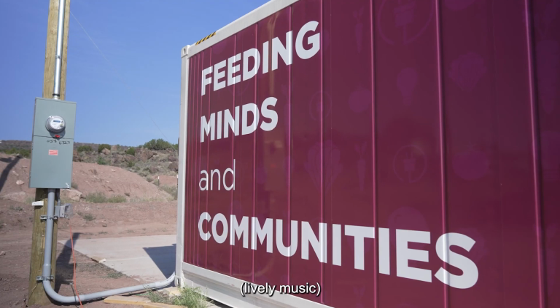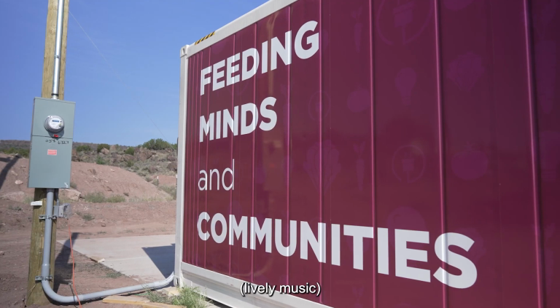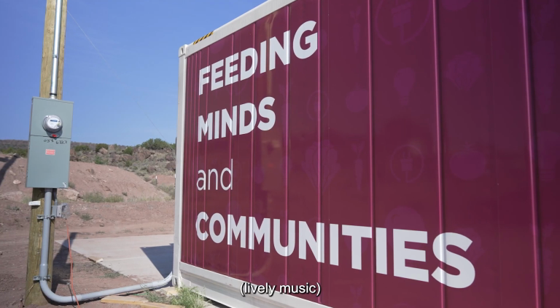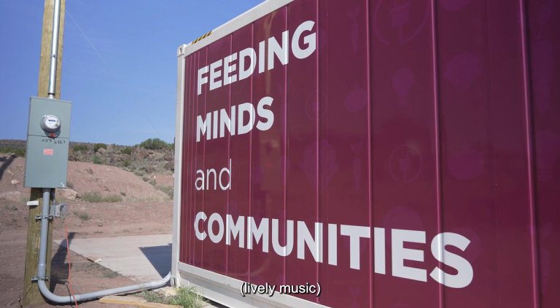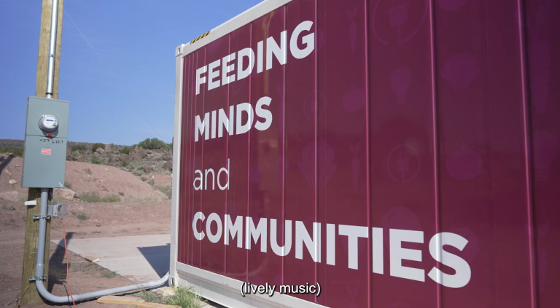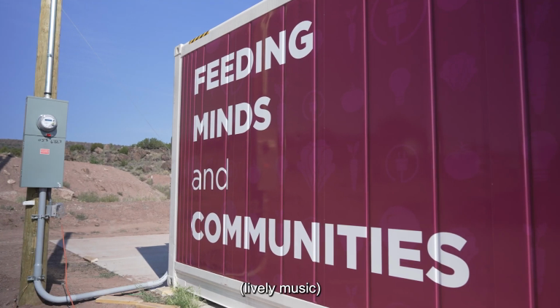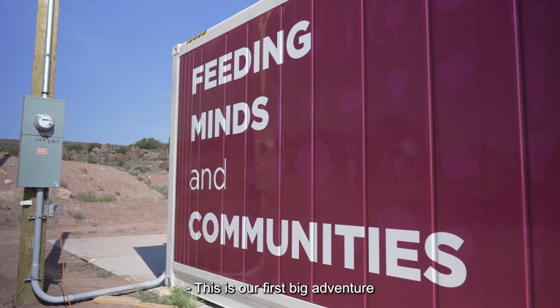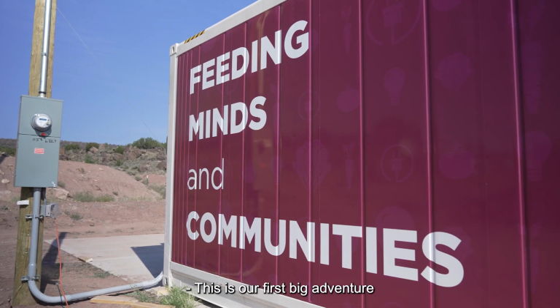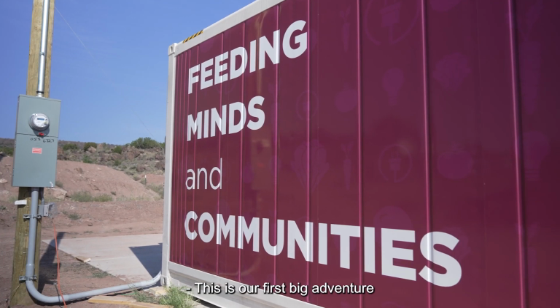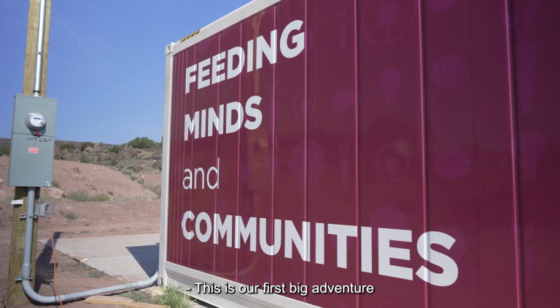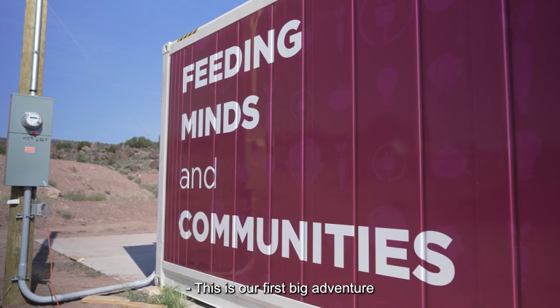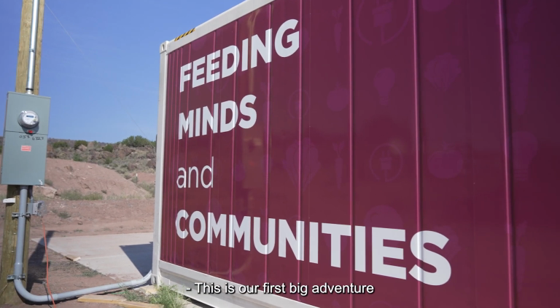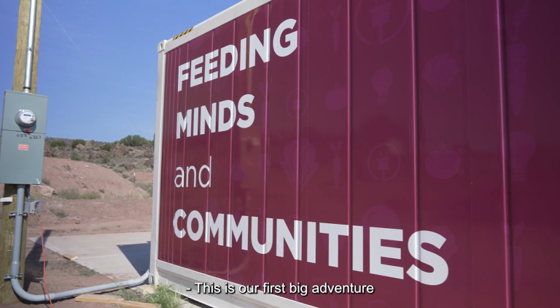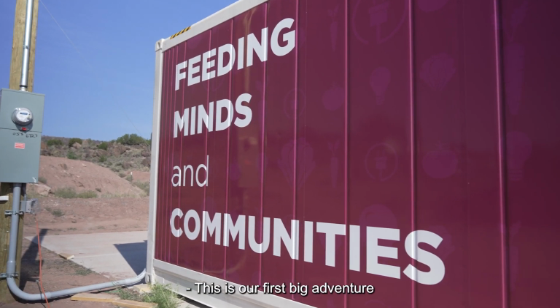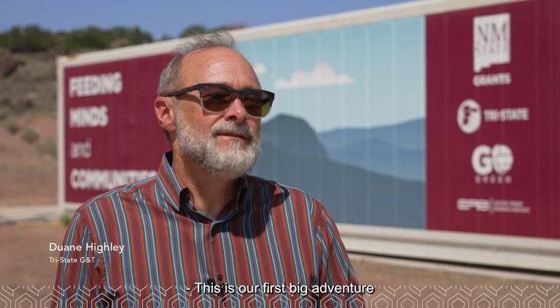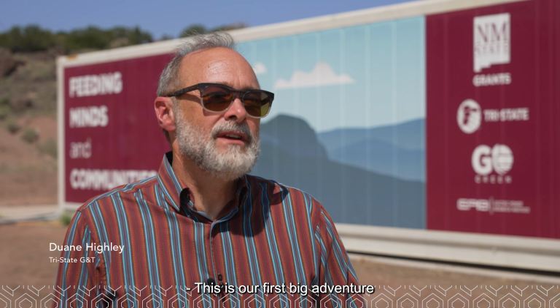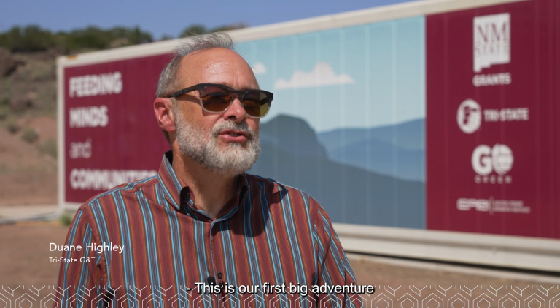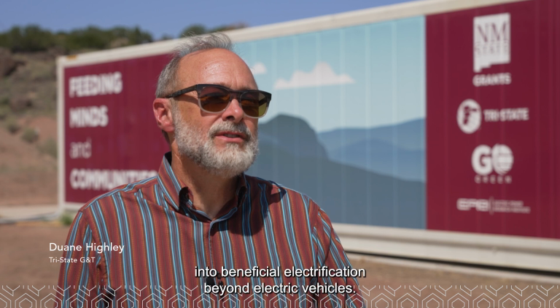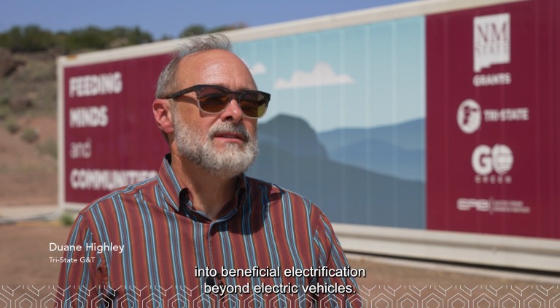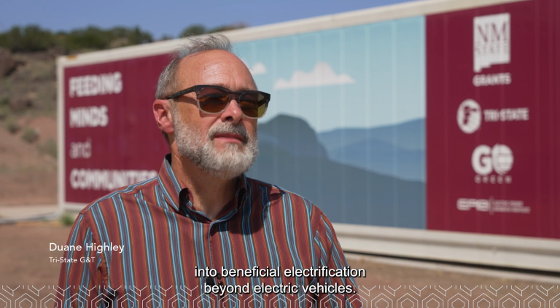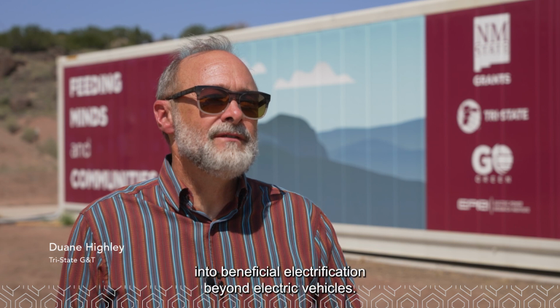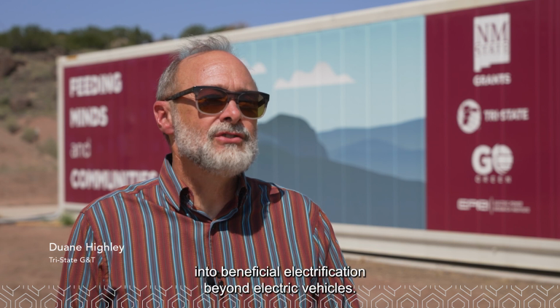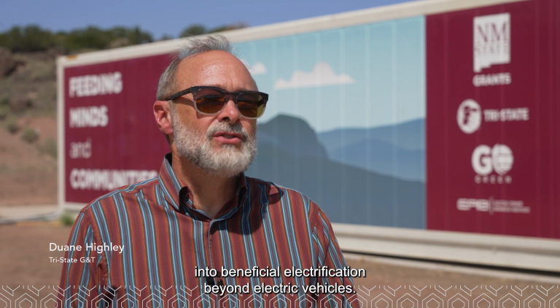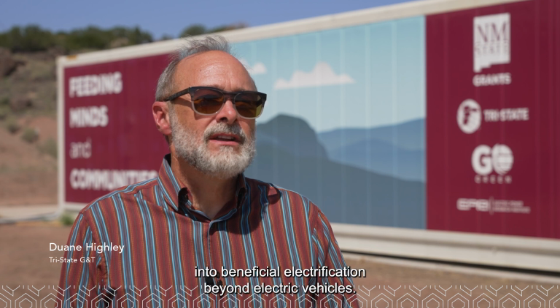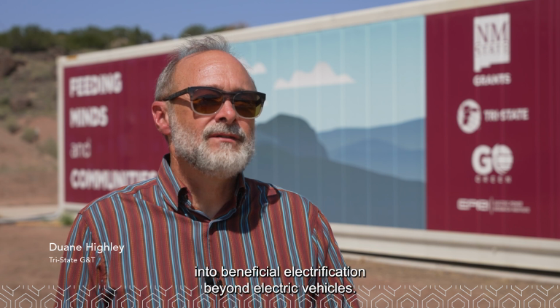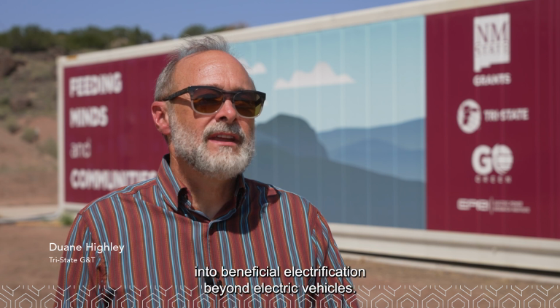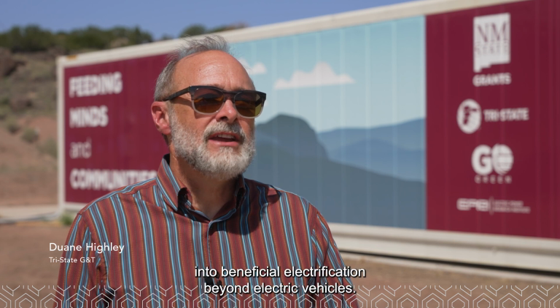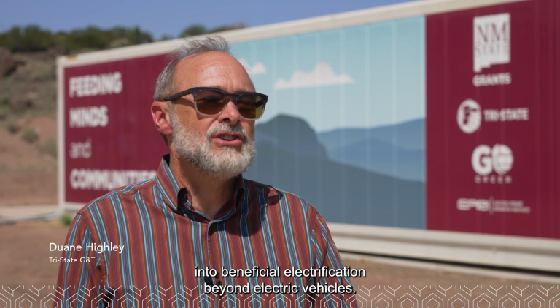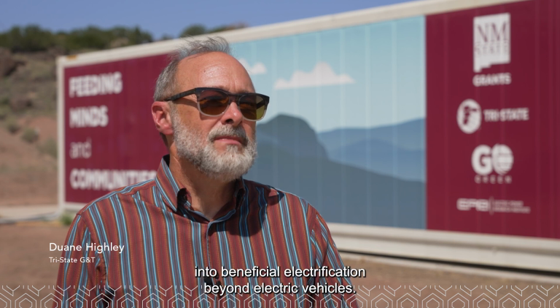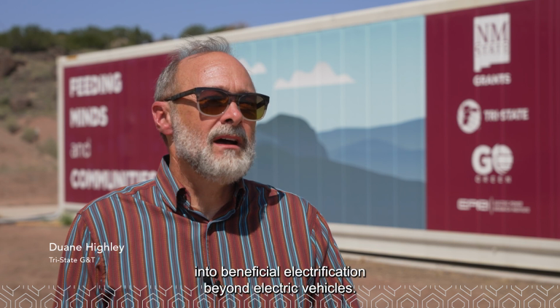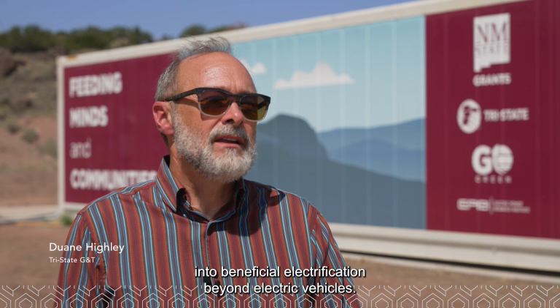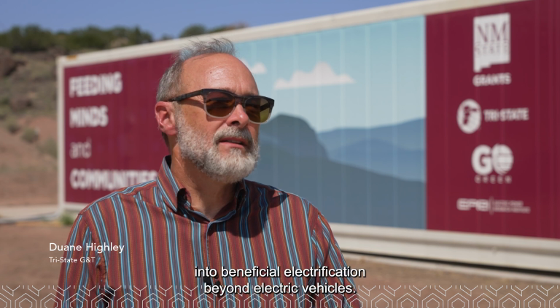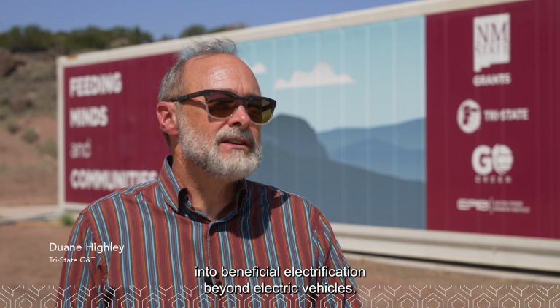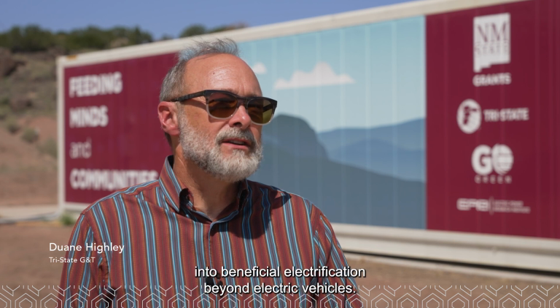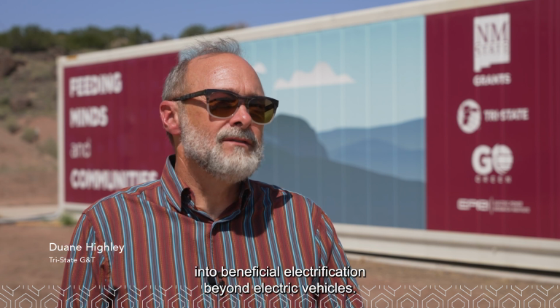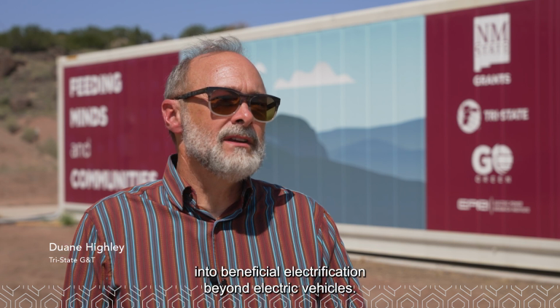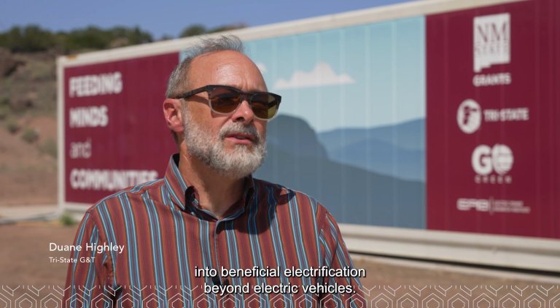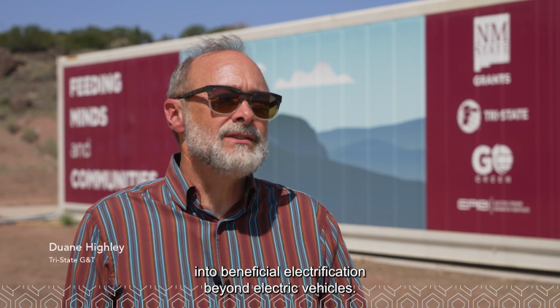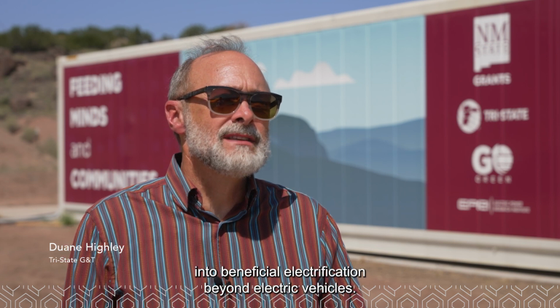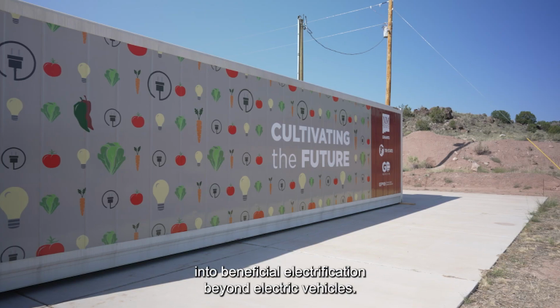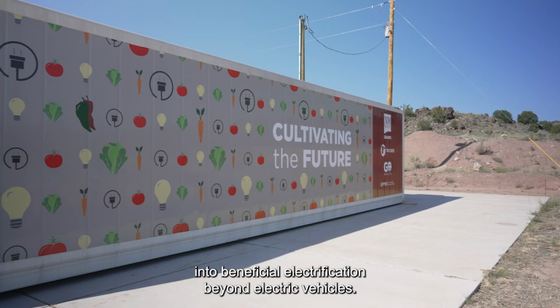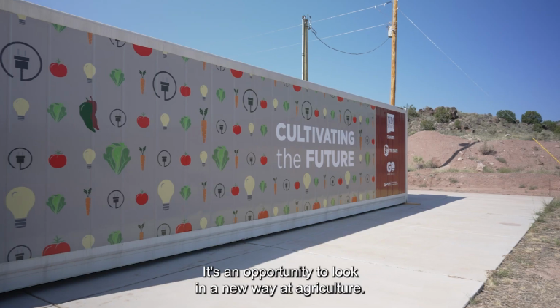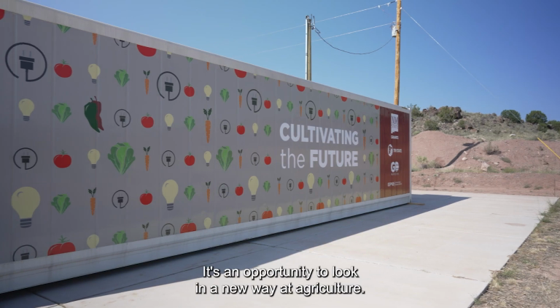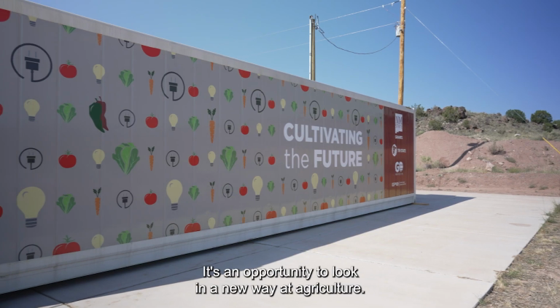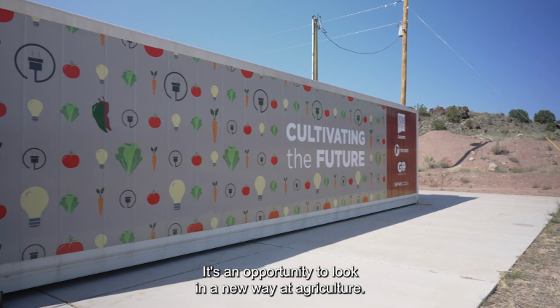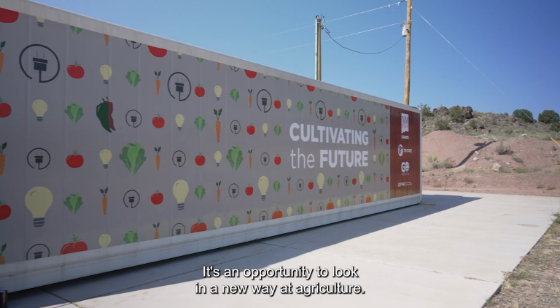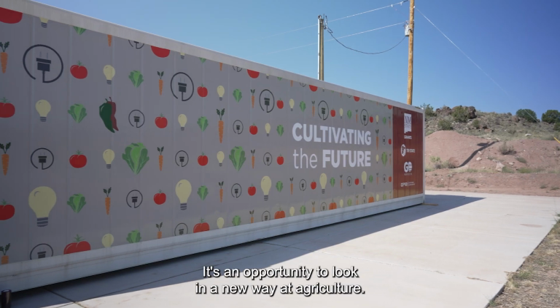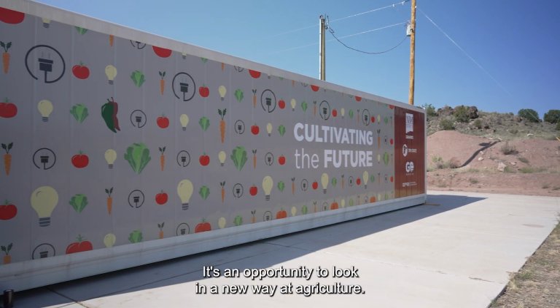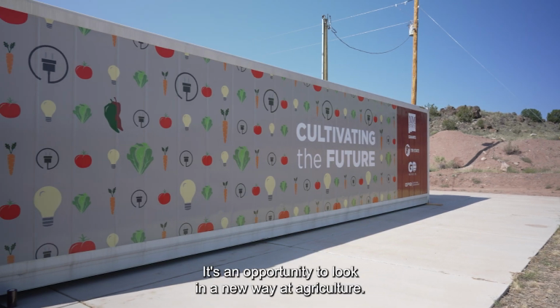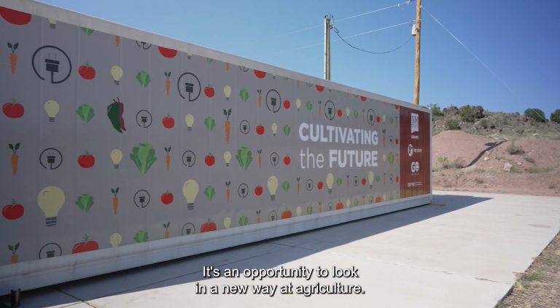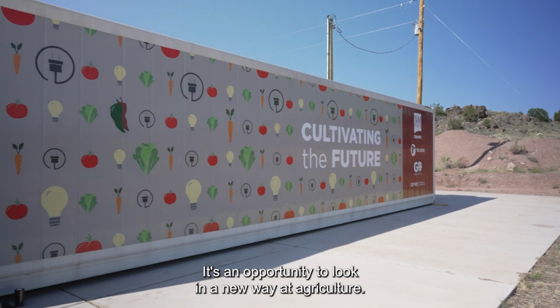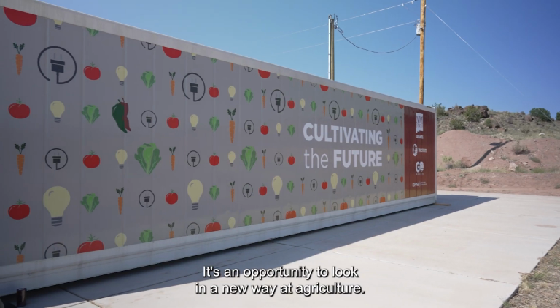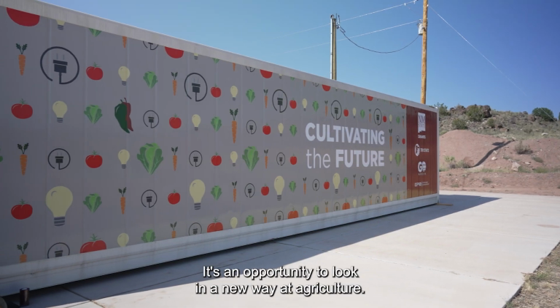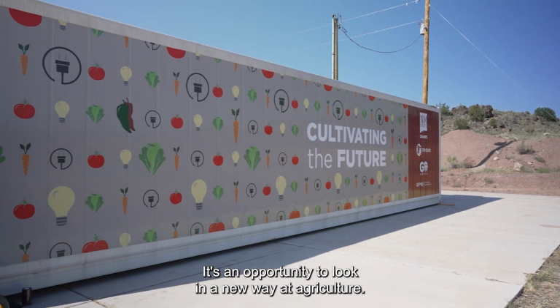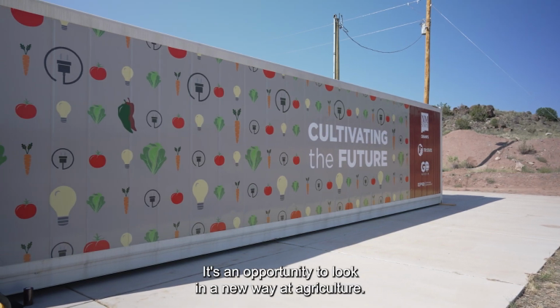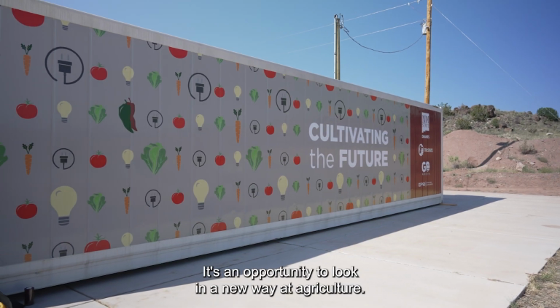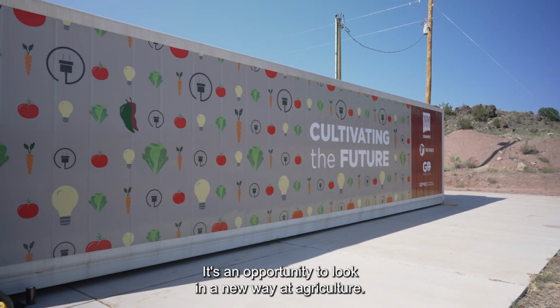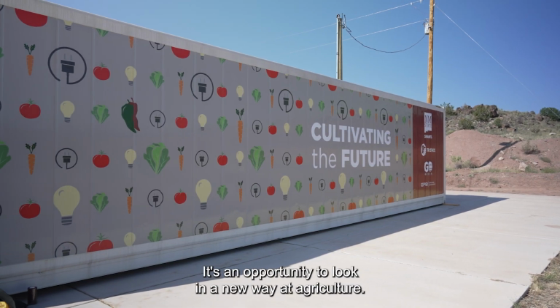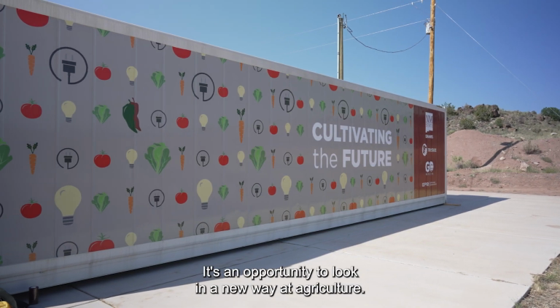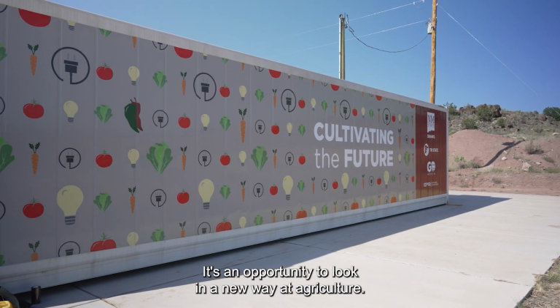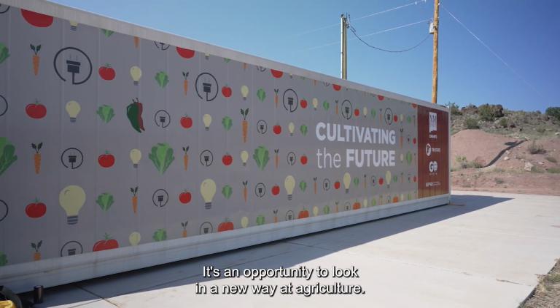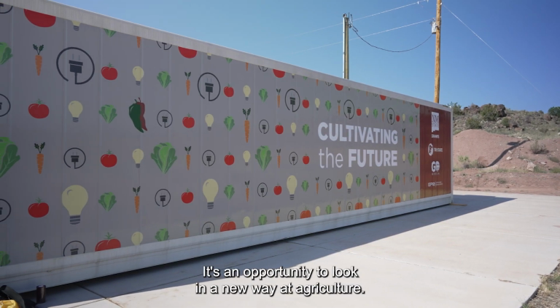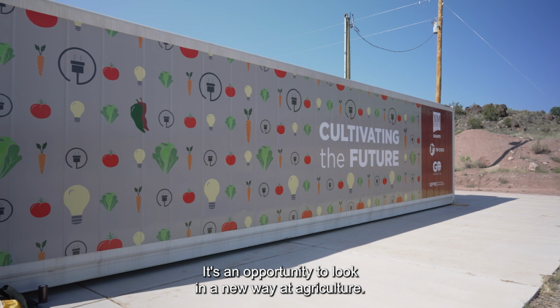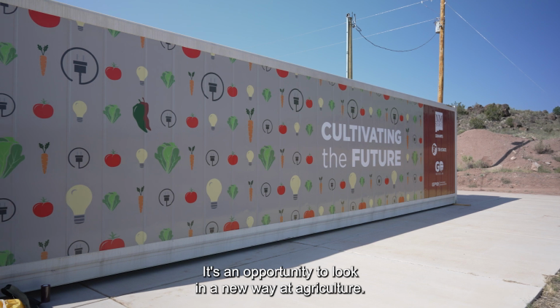This is our first big adventure into beneficial electrification beyond electric vehicles. It's an opportunity to look in a new way at agriculture.